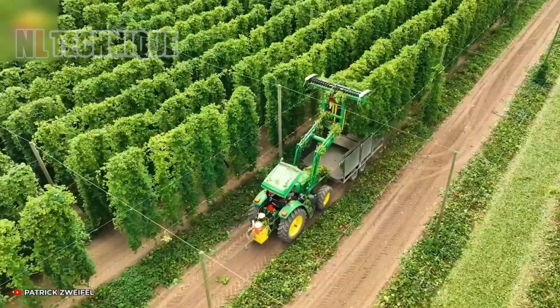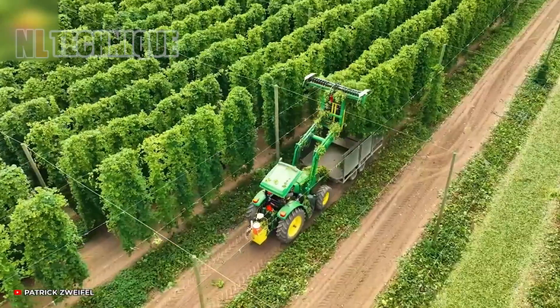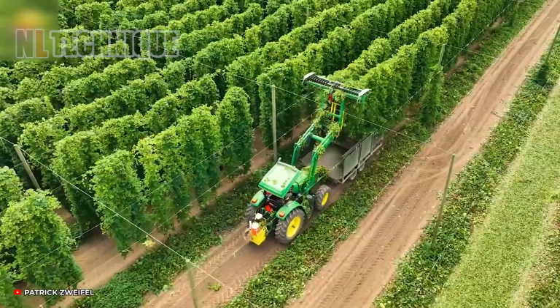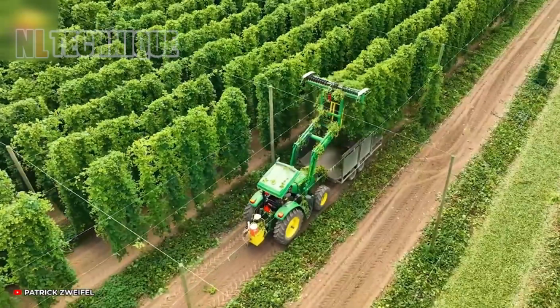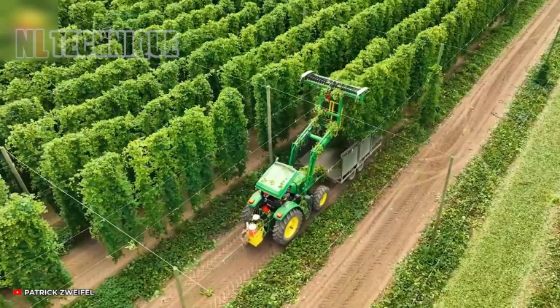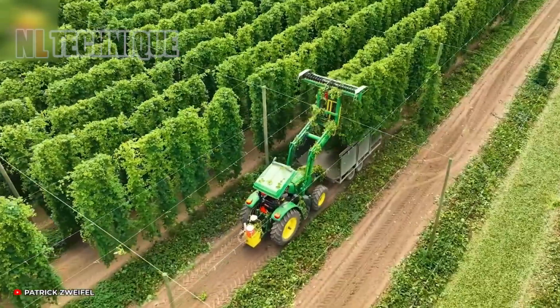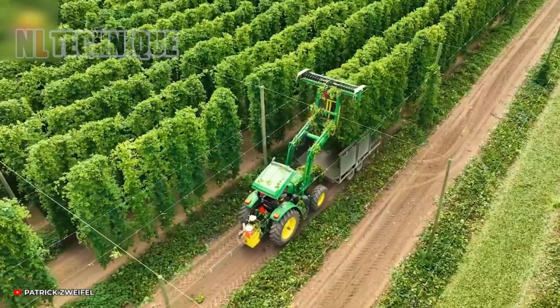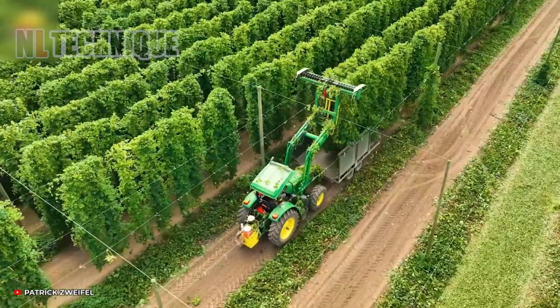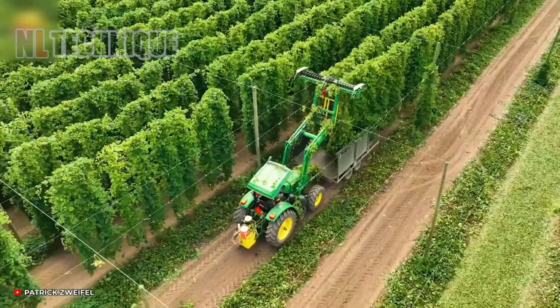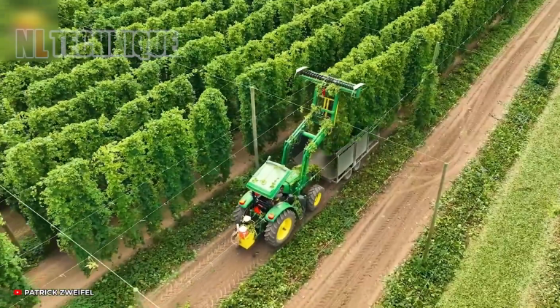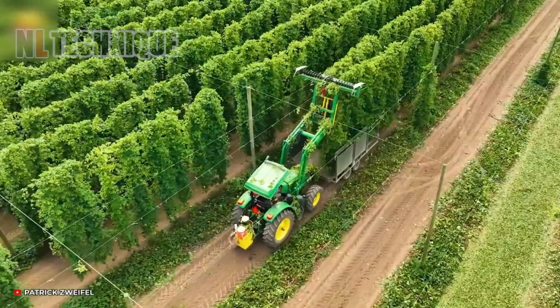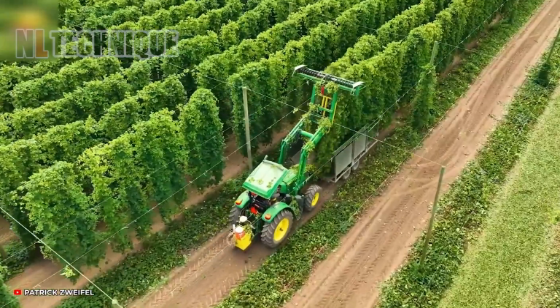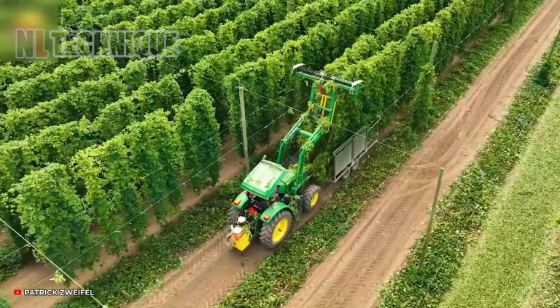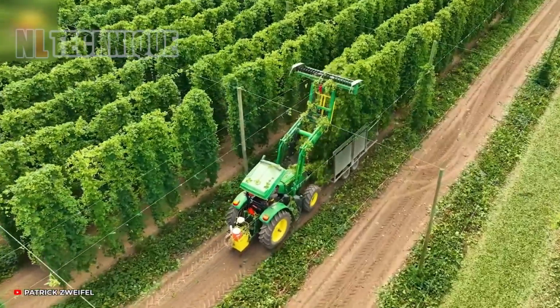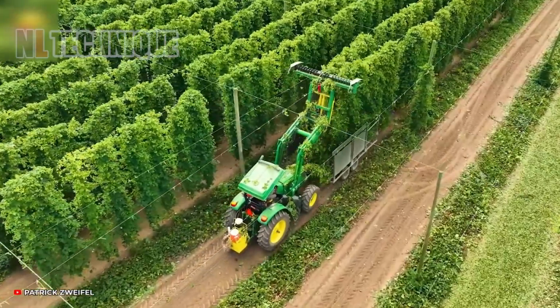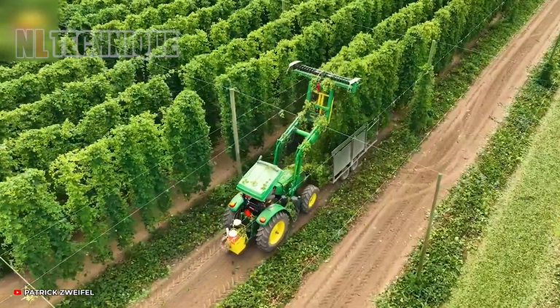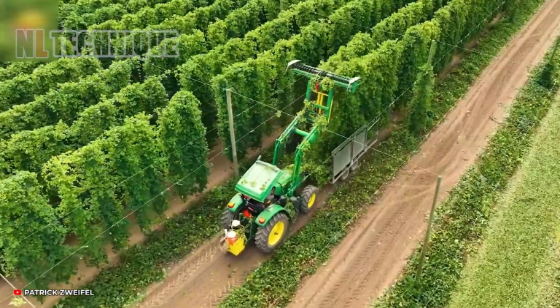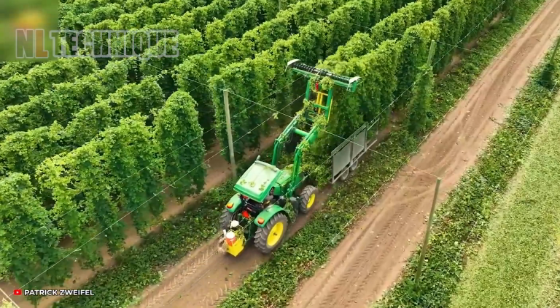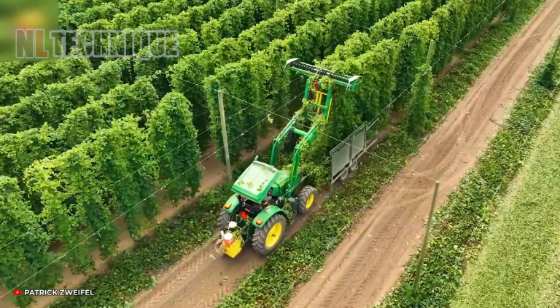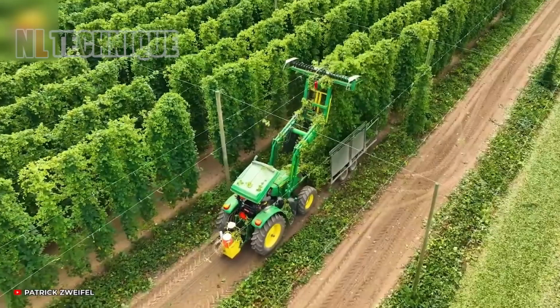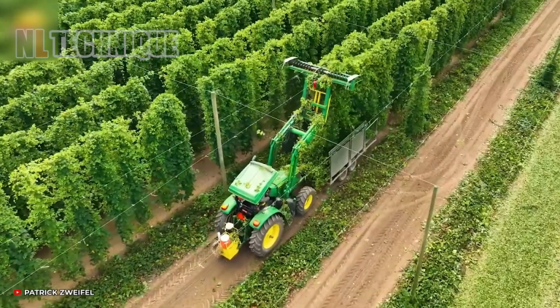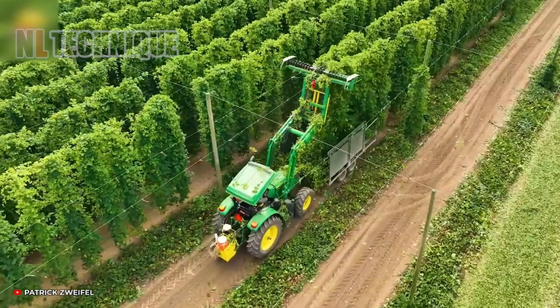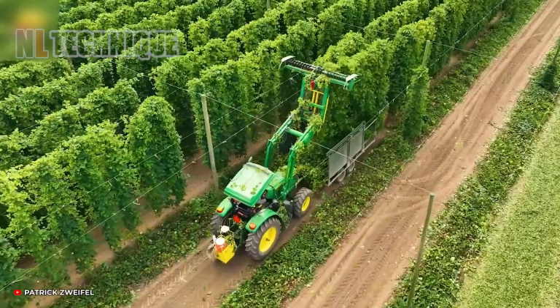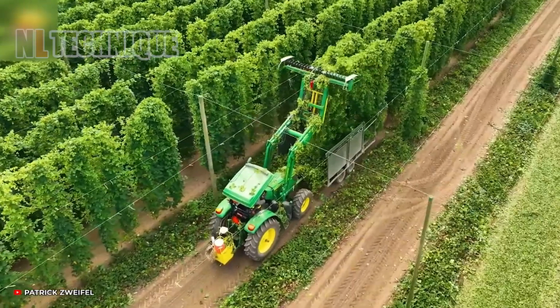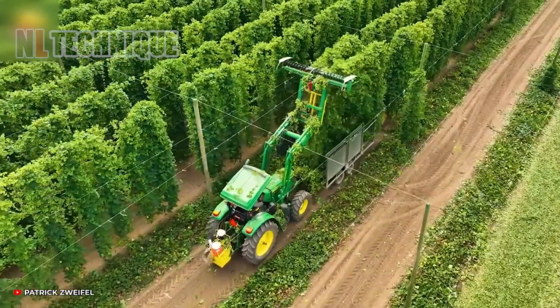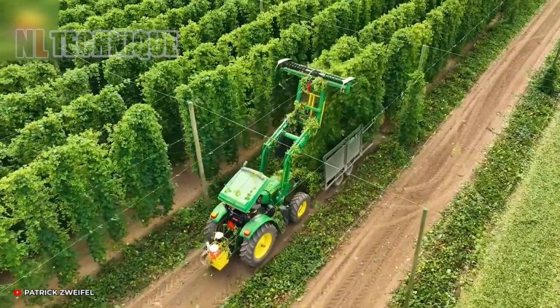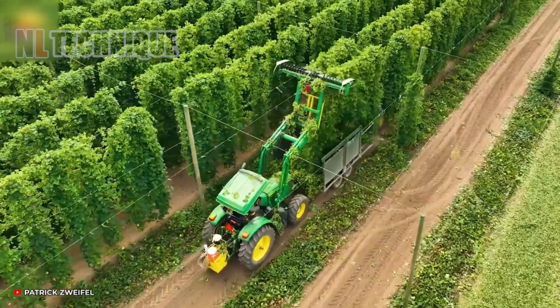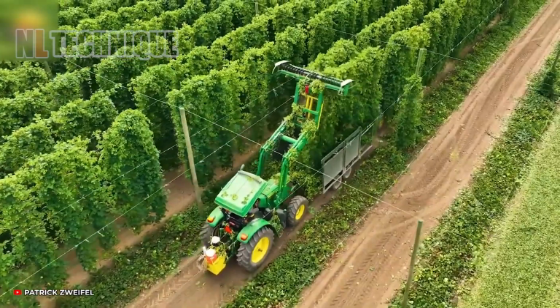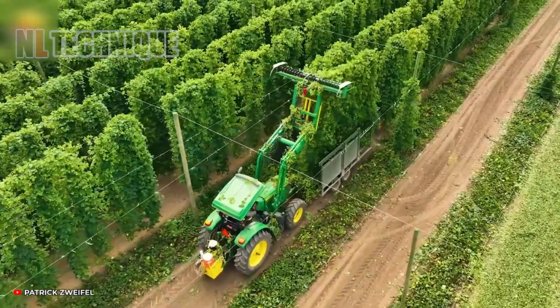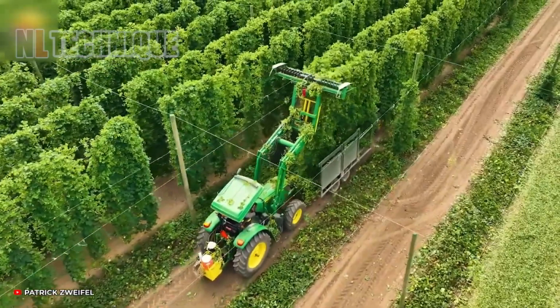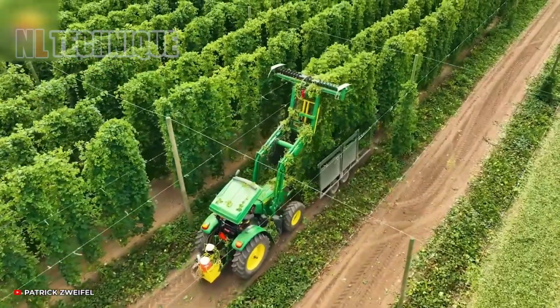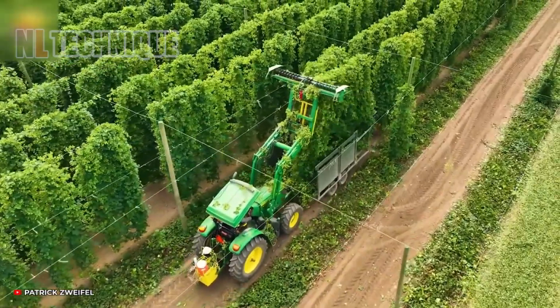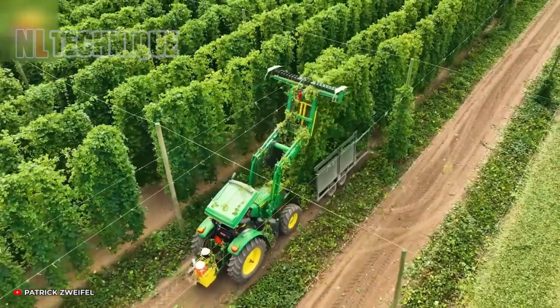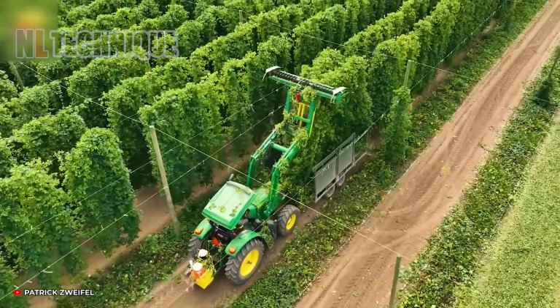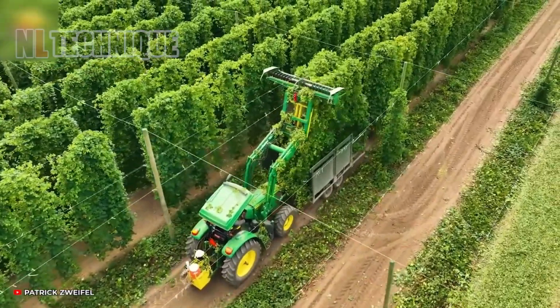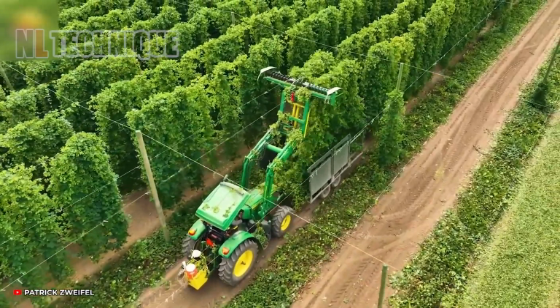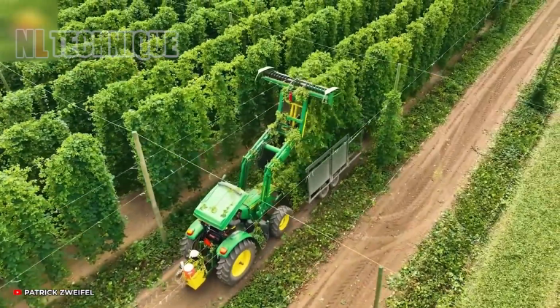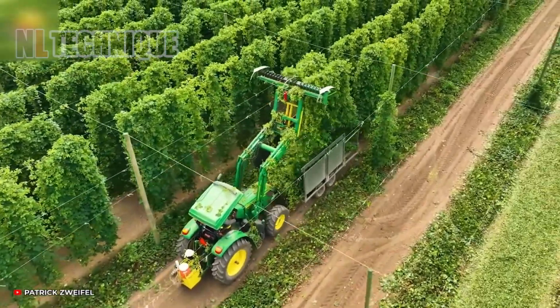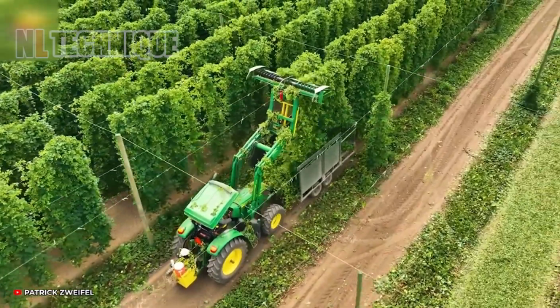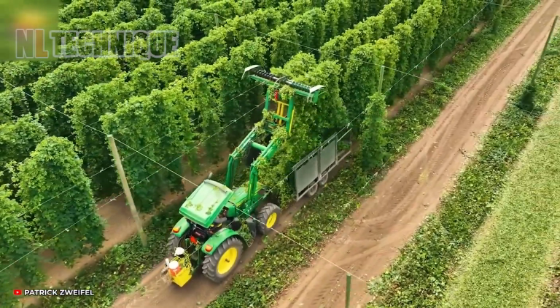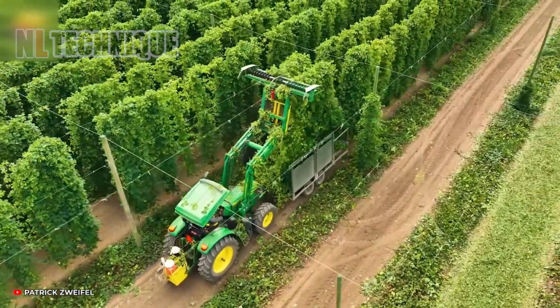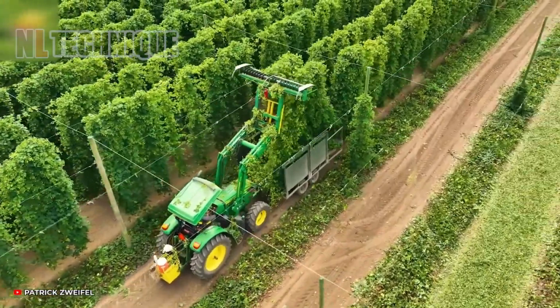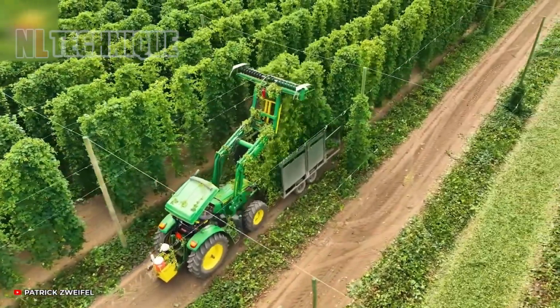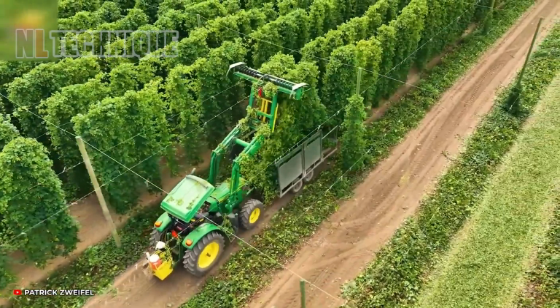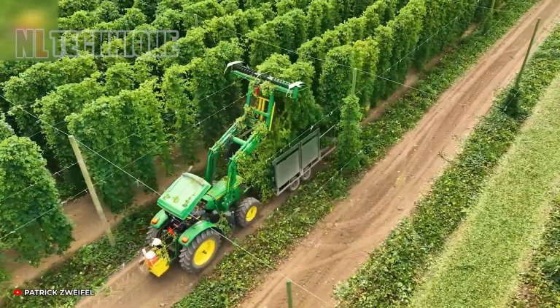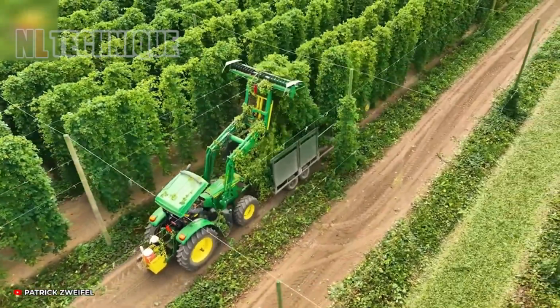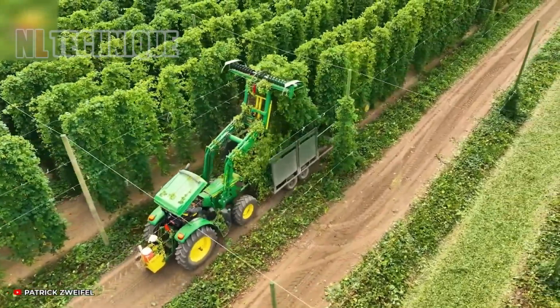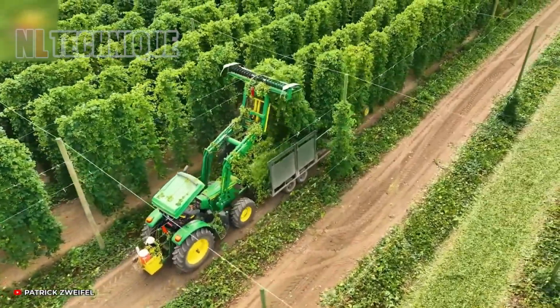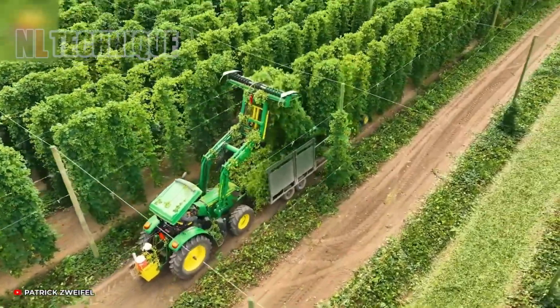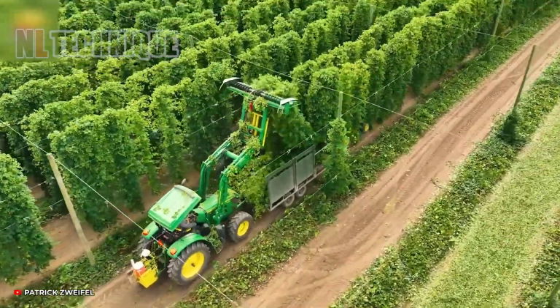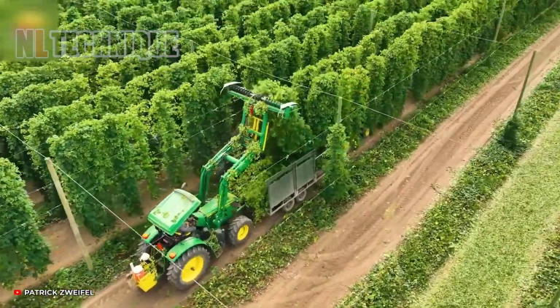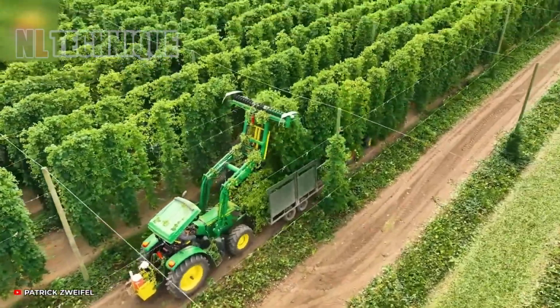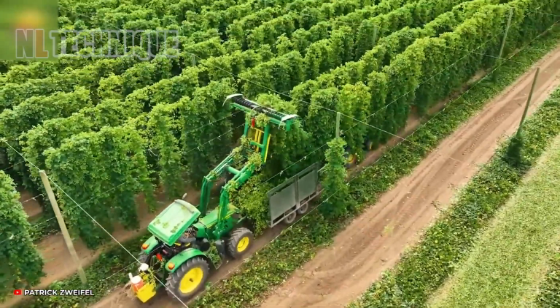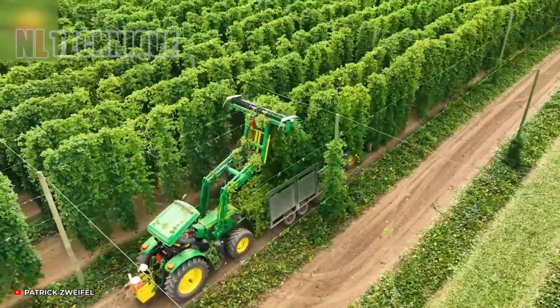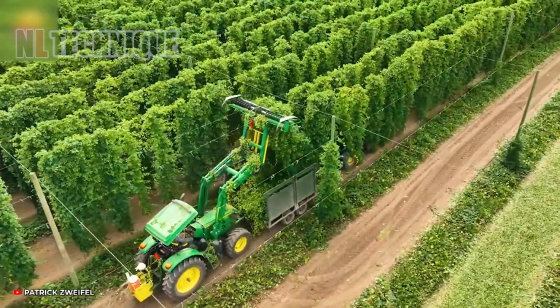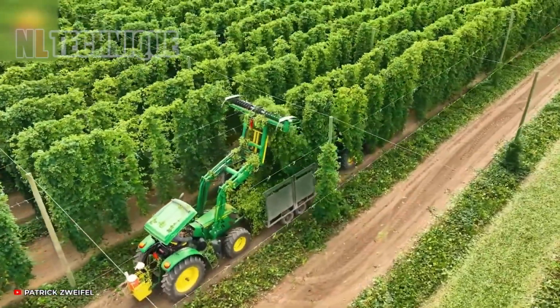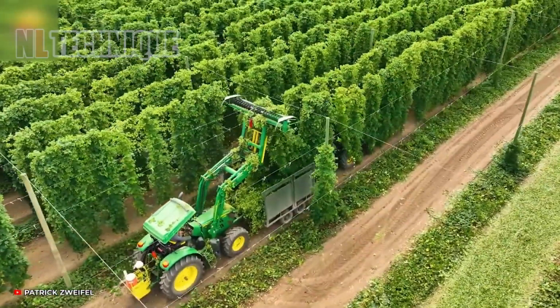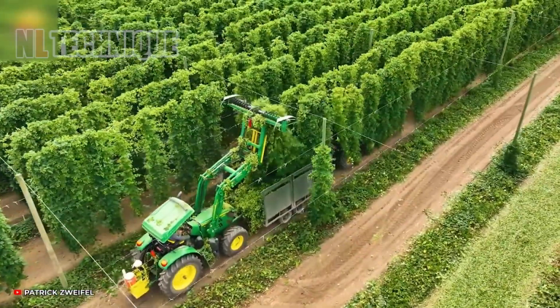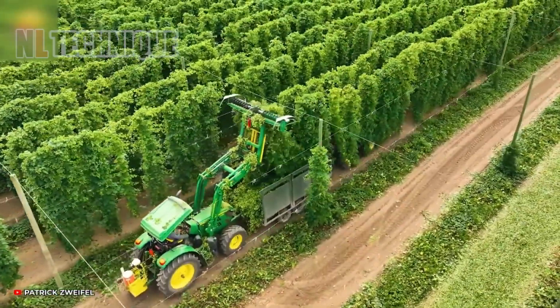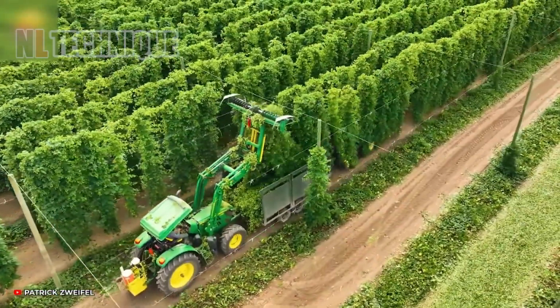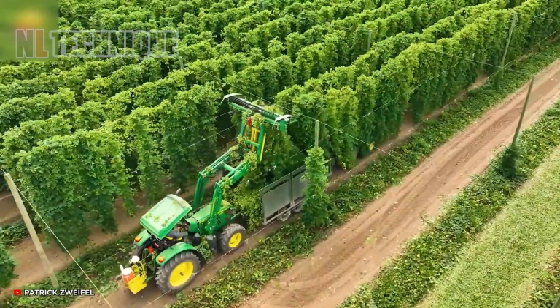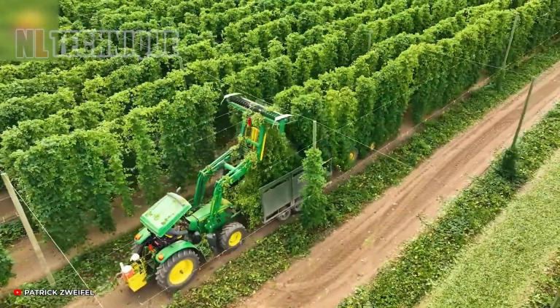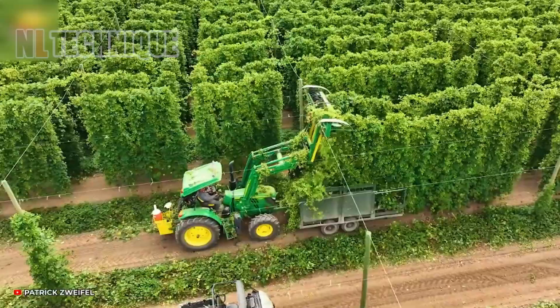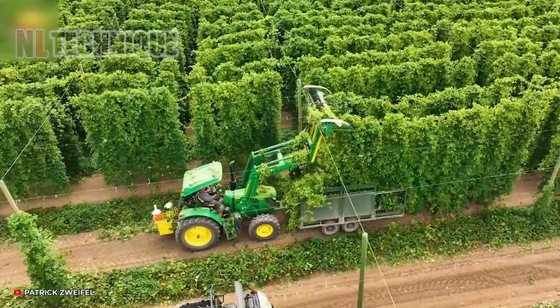Another hop harvest season is upon us — getting ready to welcome the football season with some refreshing beers.